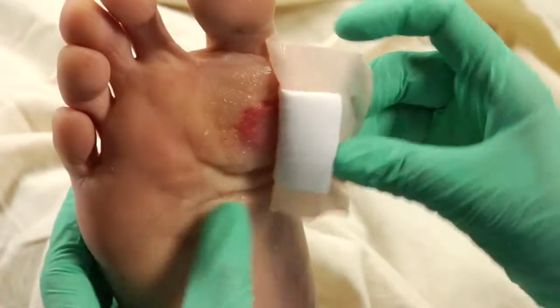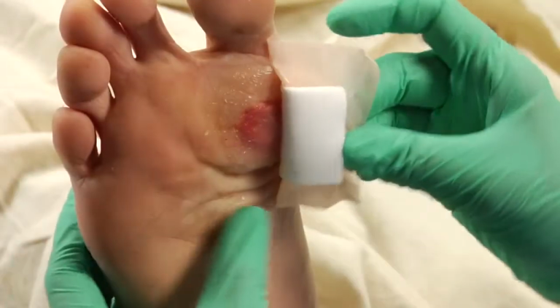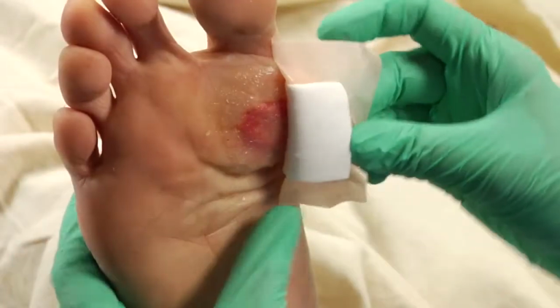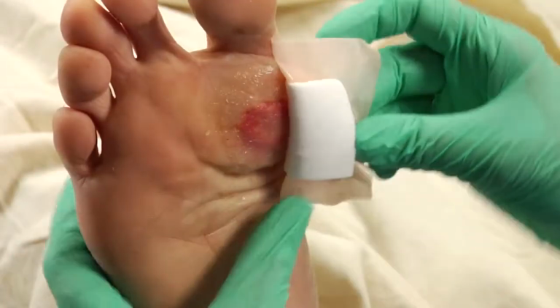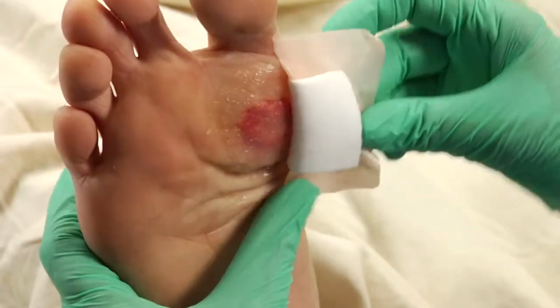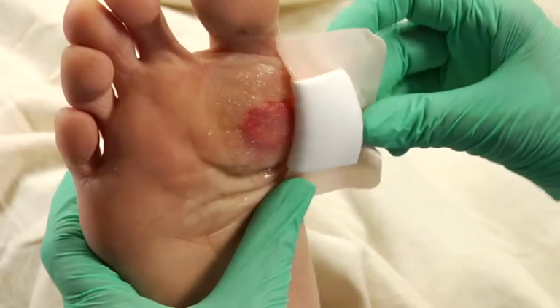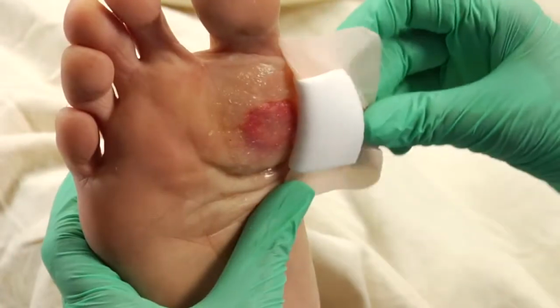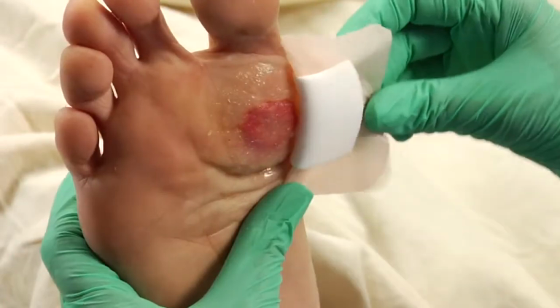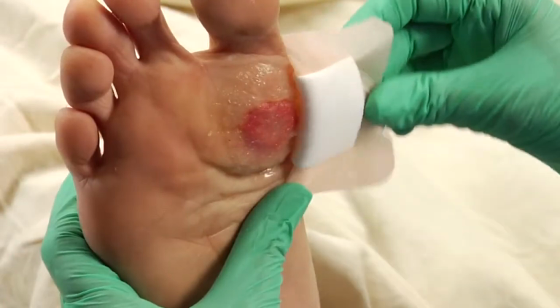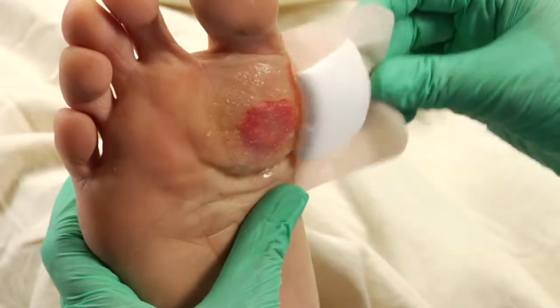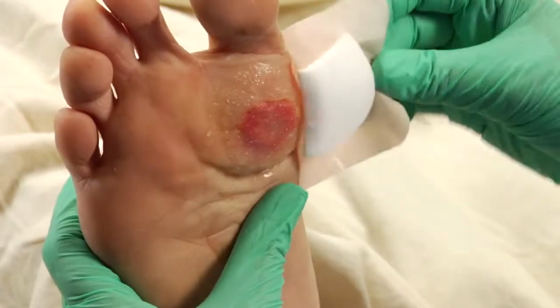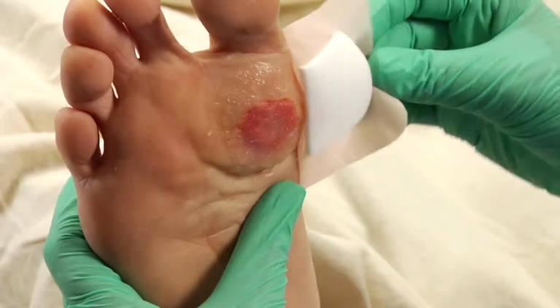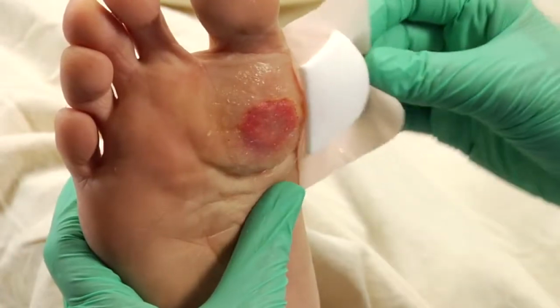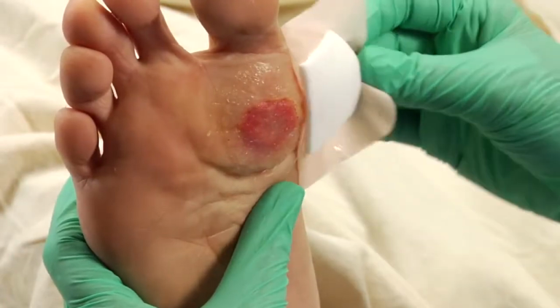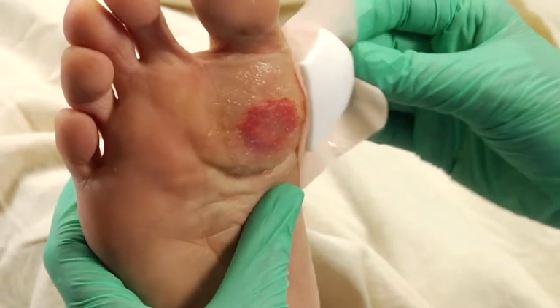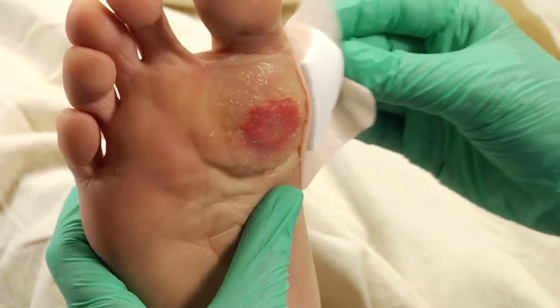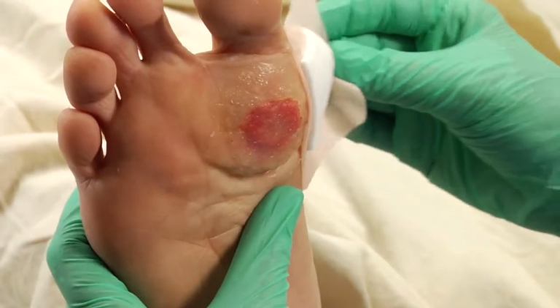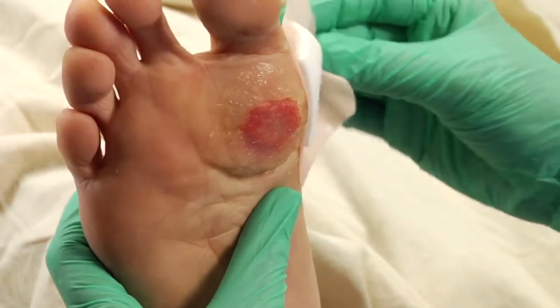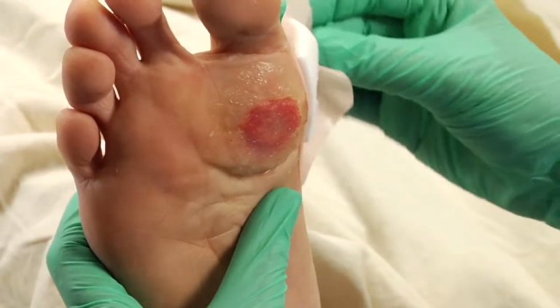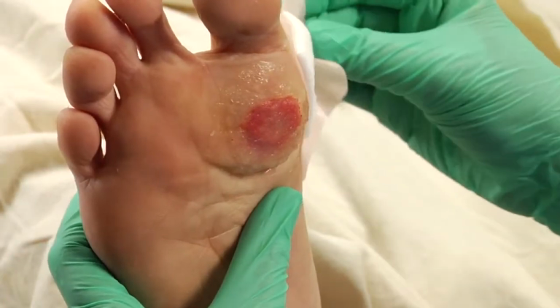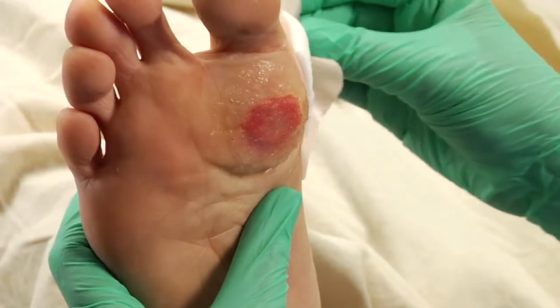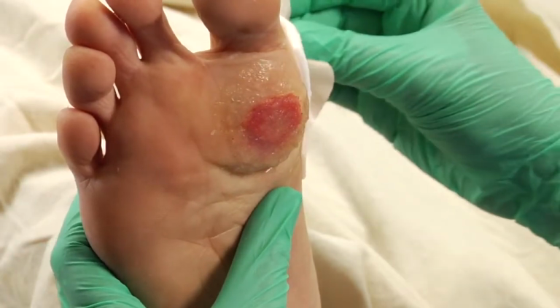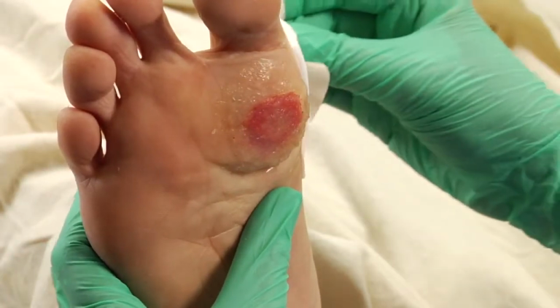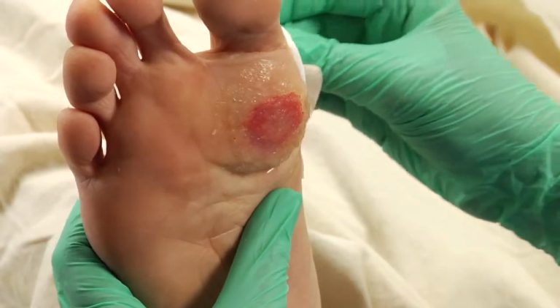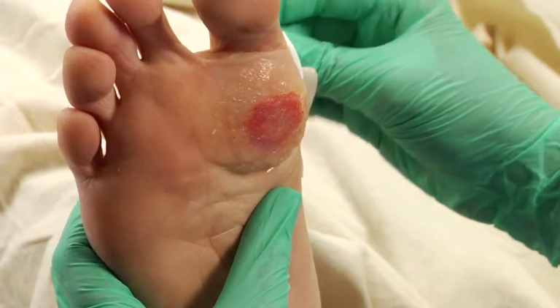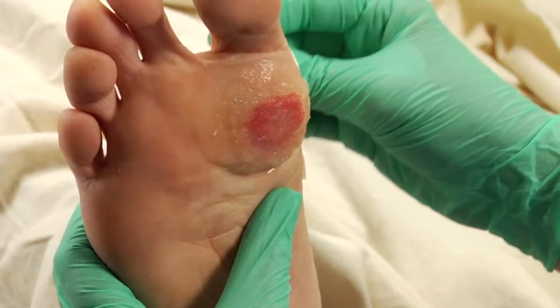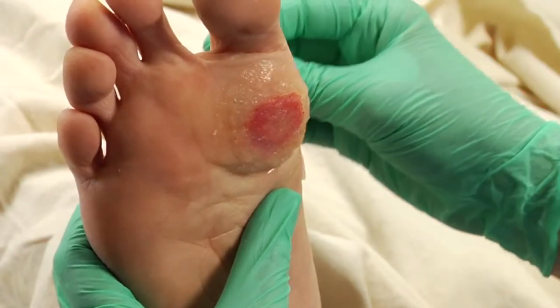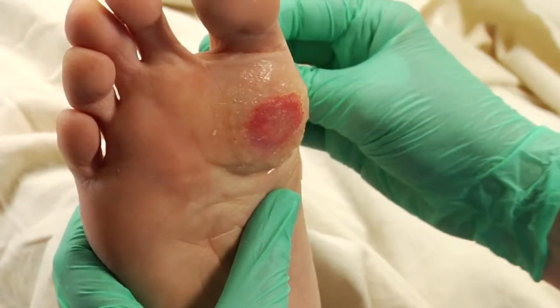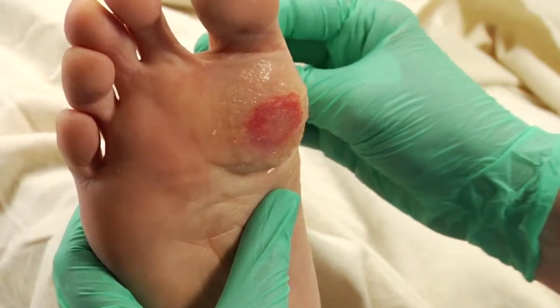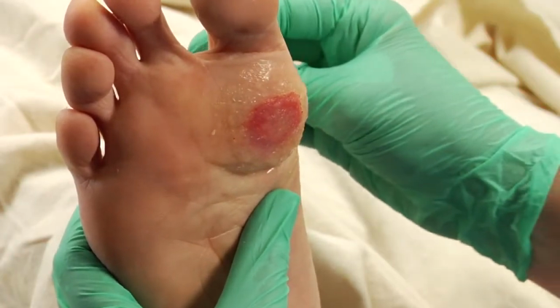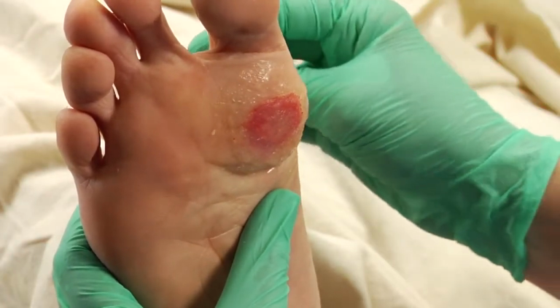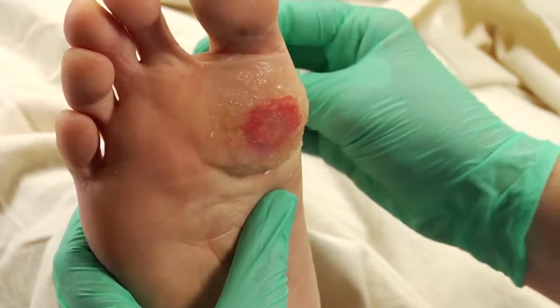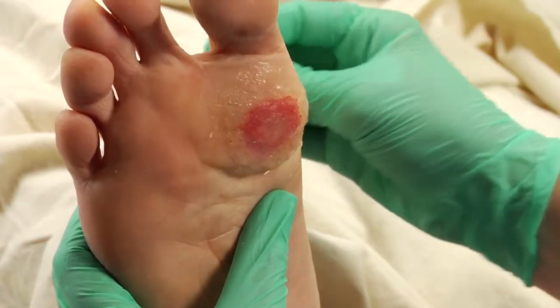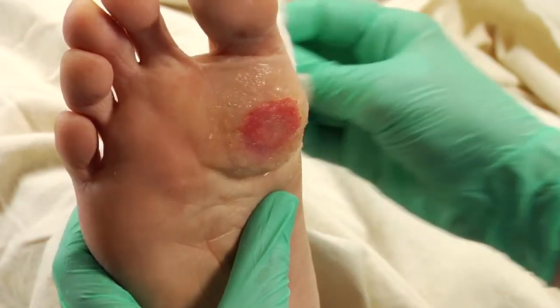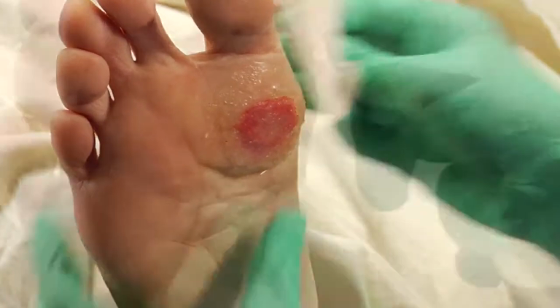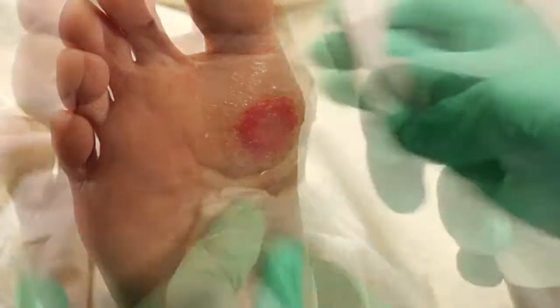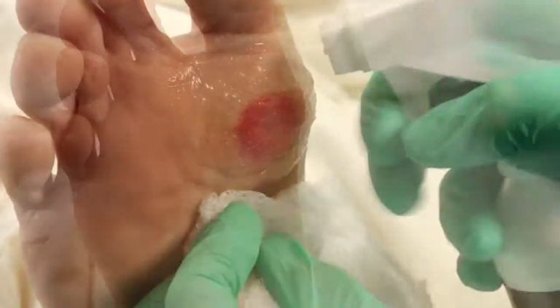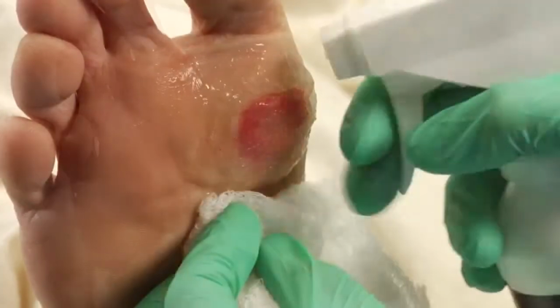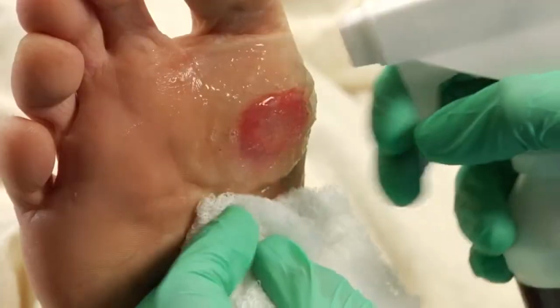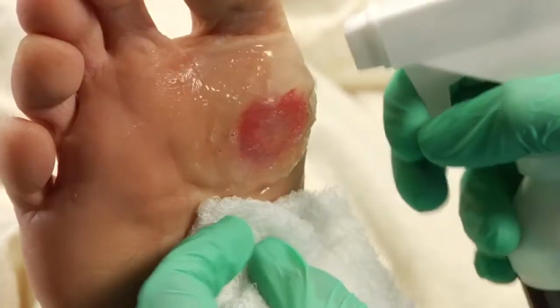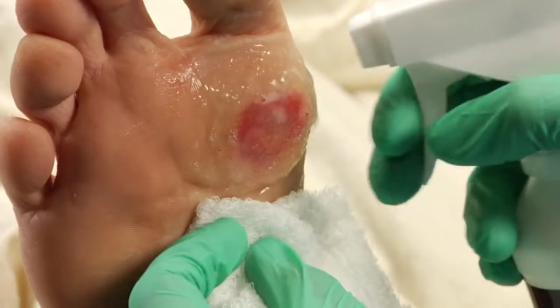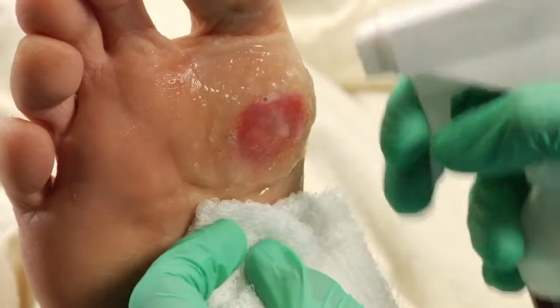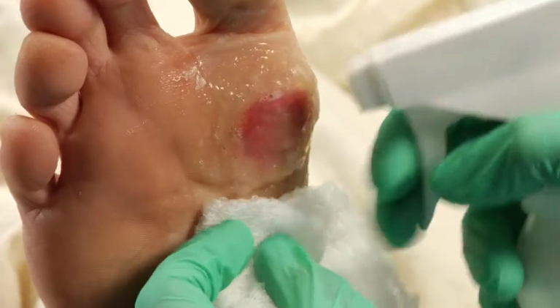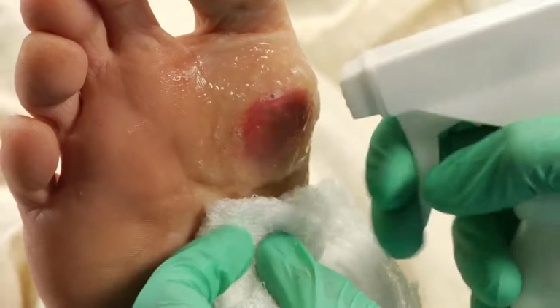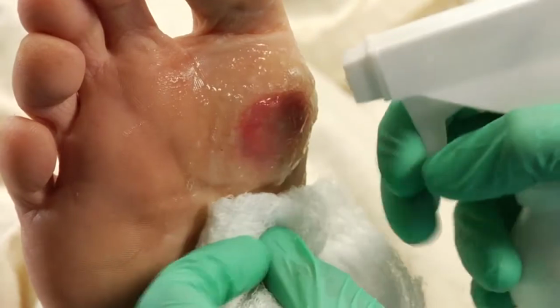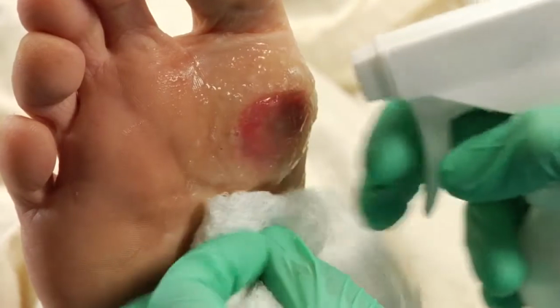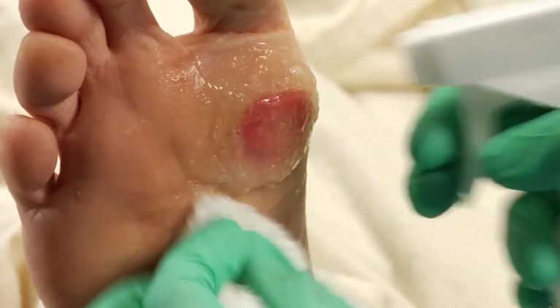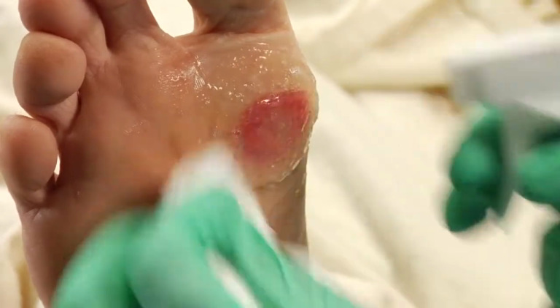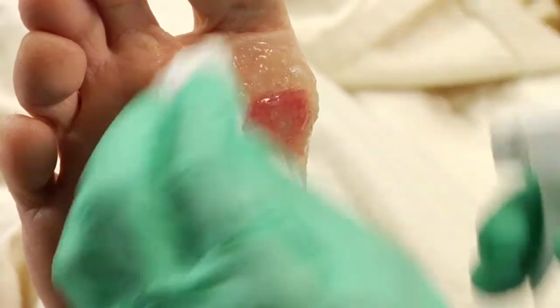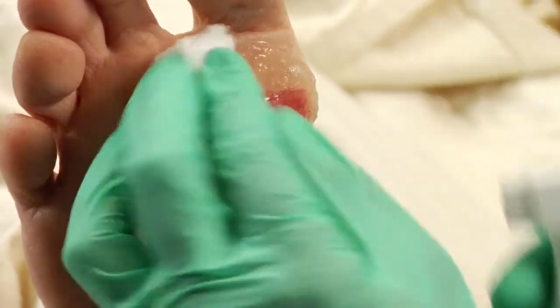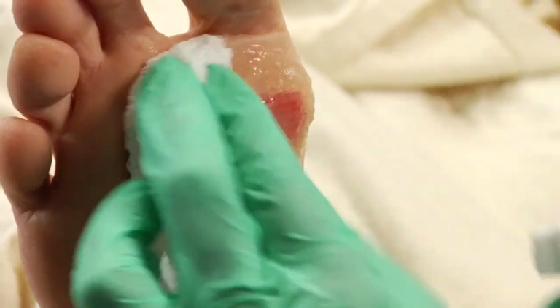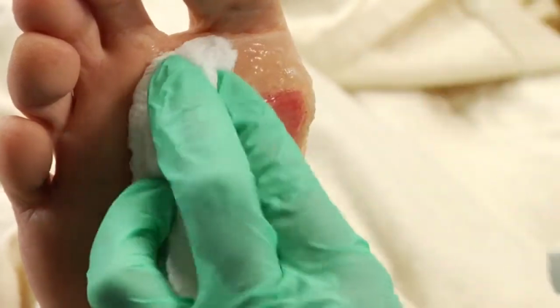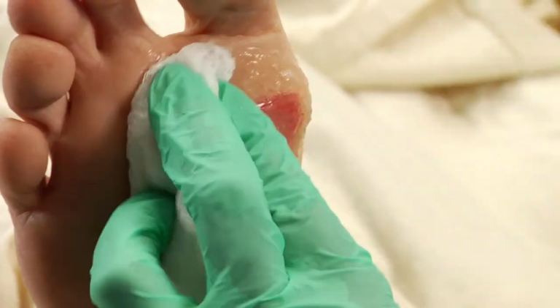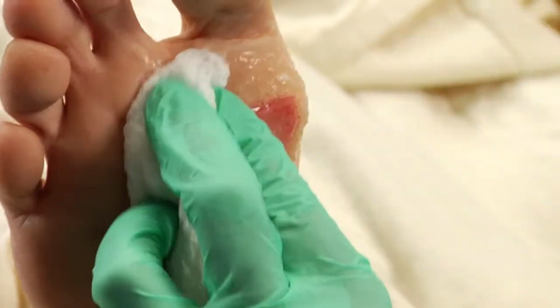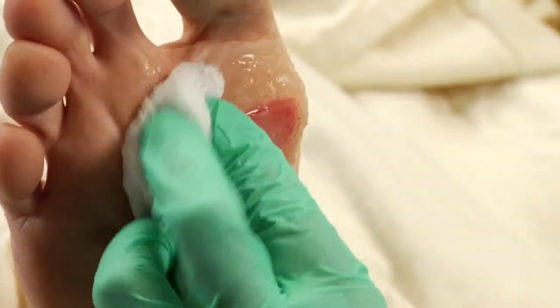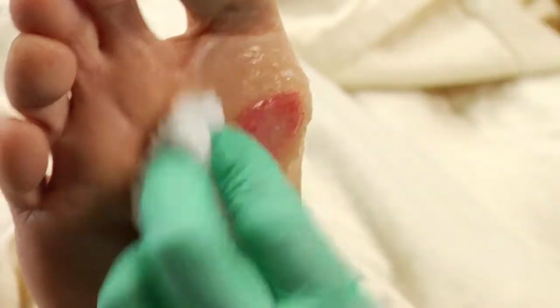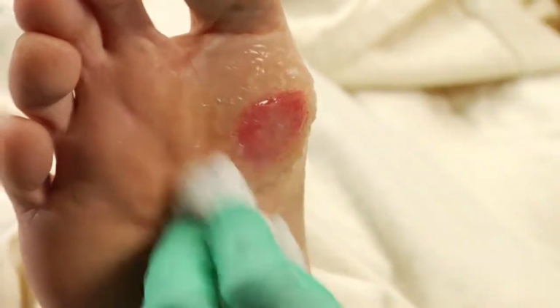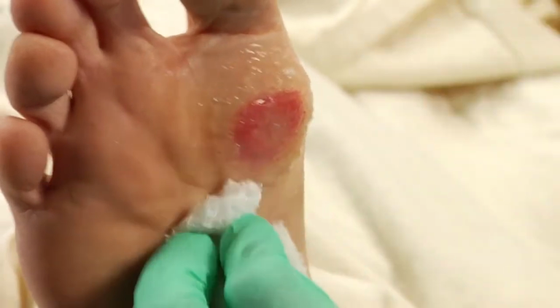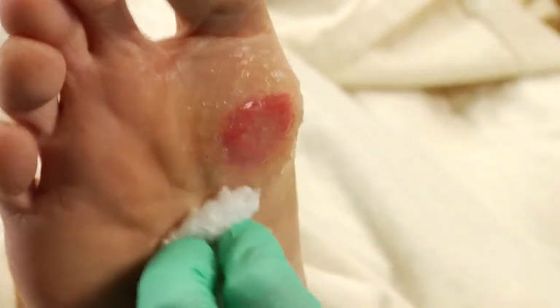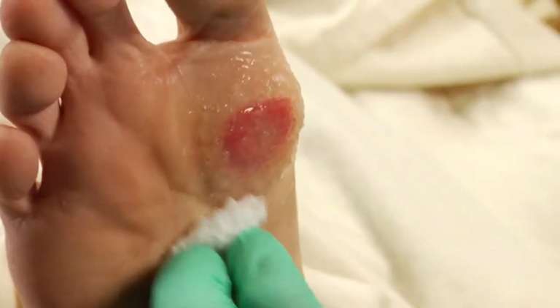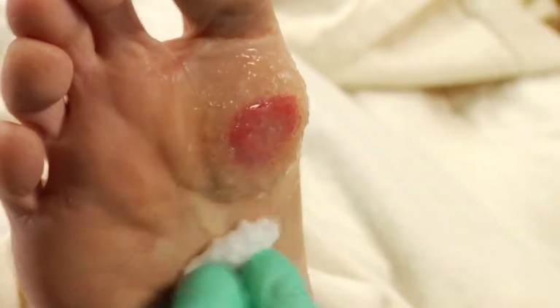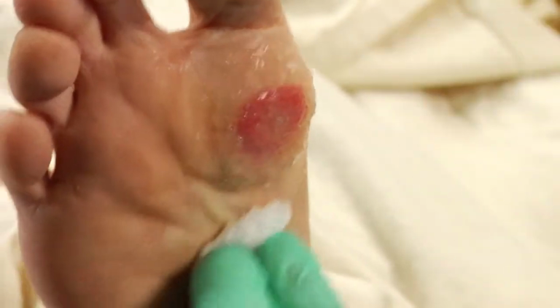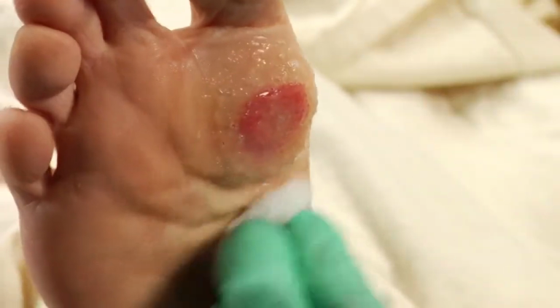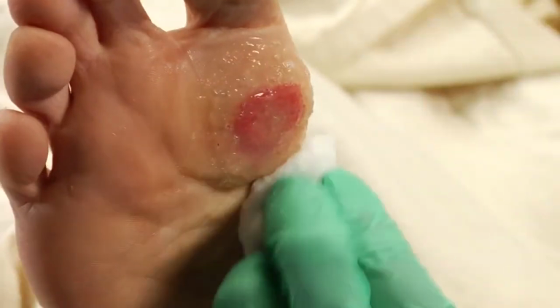Silvasorb Gel is normally removed with the cover dressing. Any remaining gel will be removed with wound cleansing.